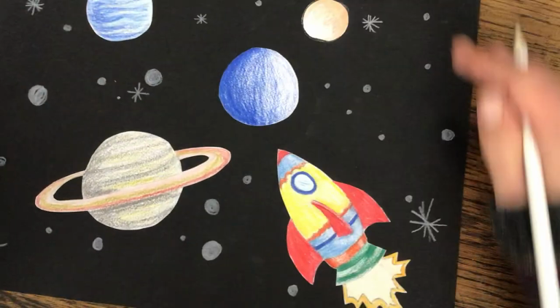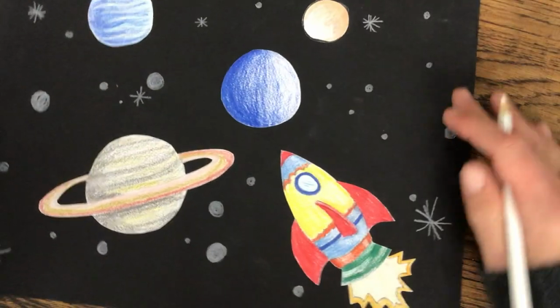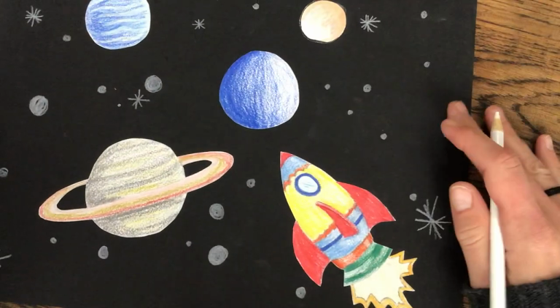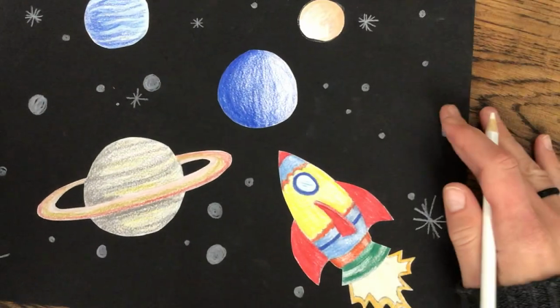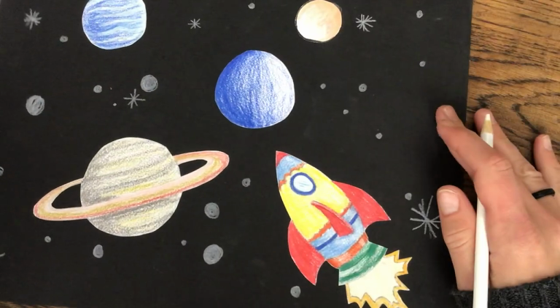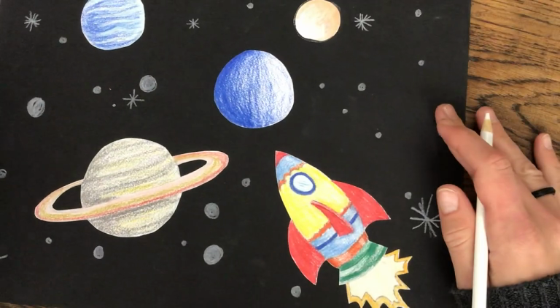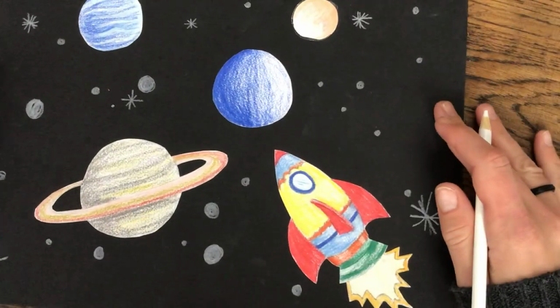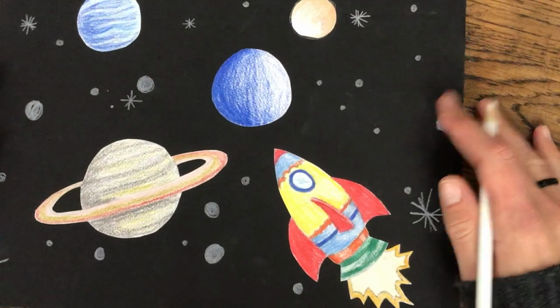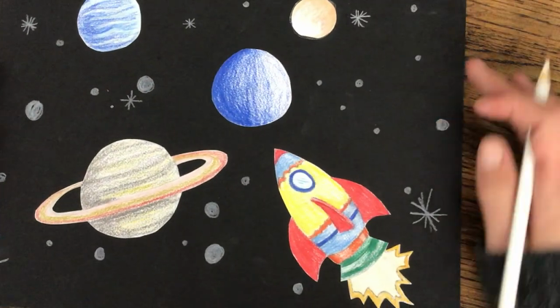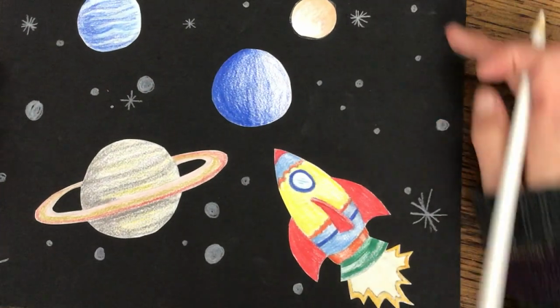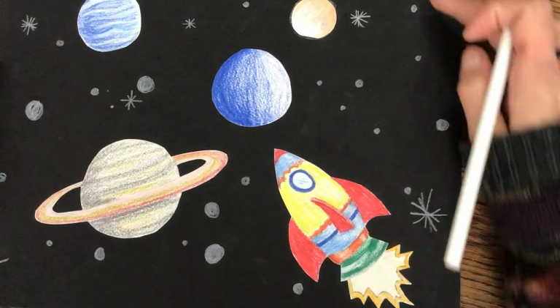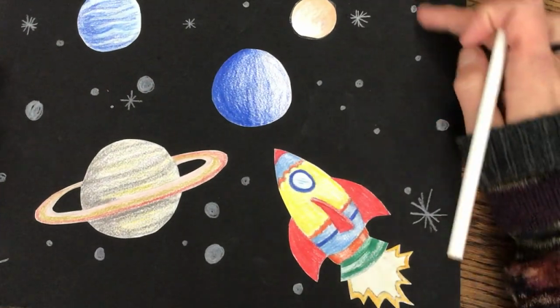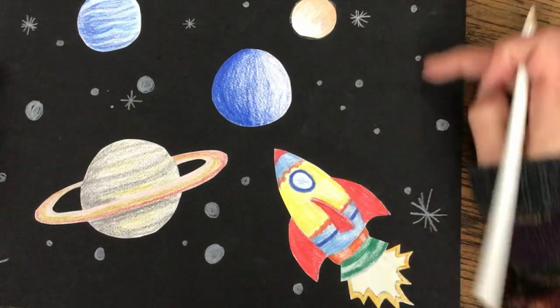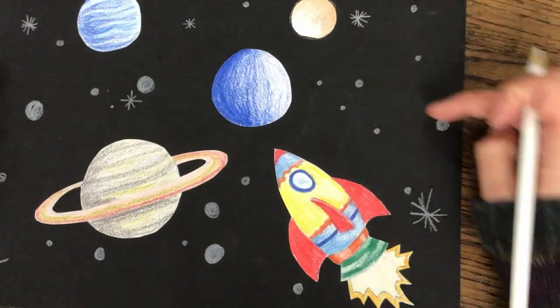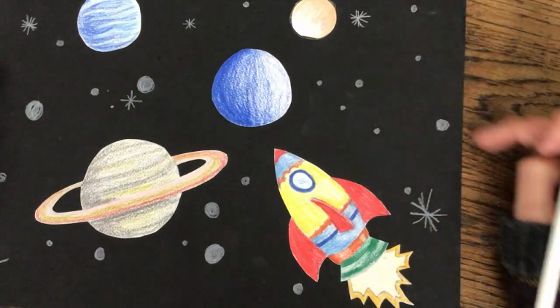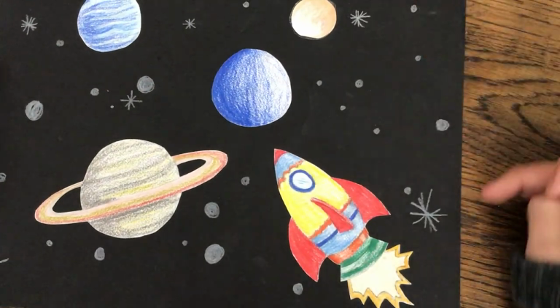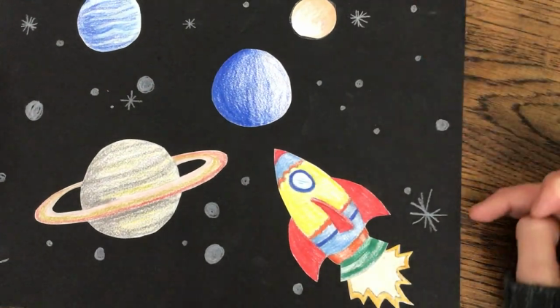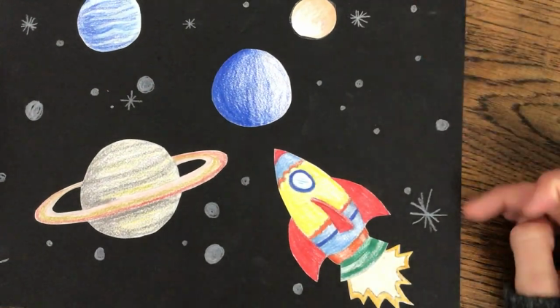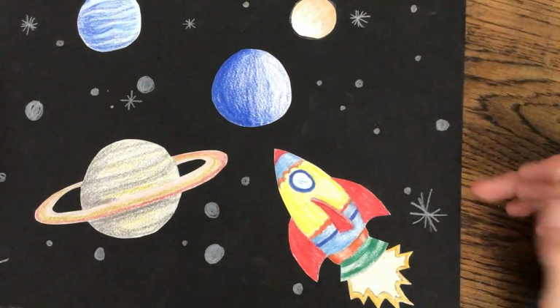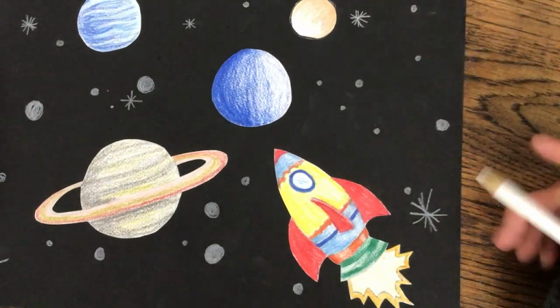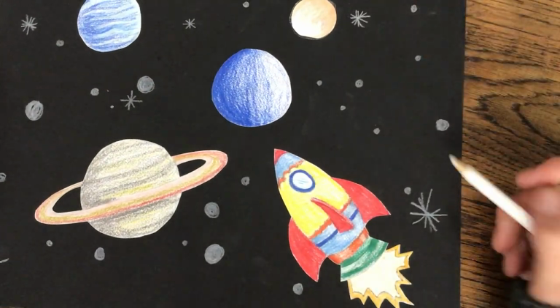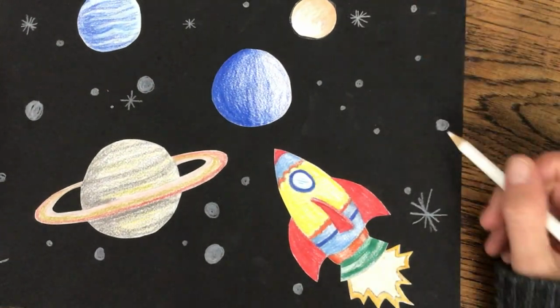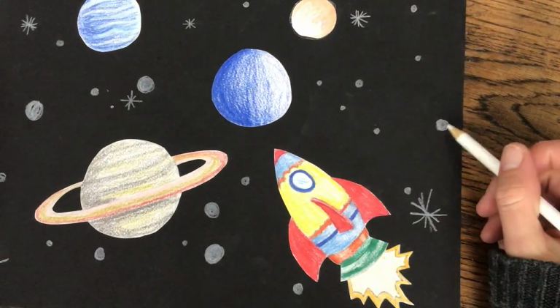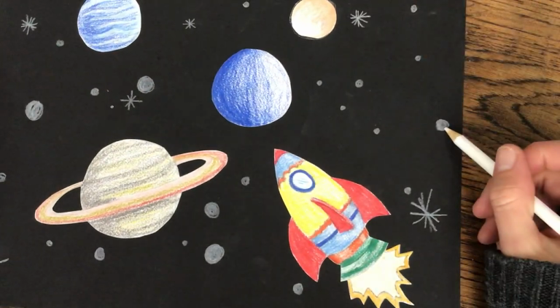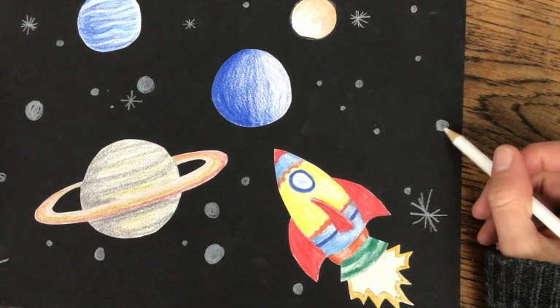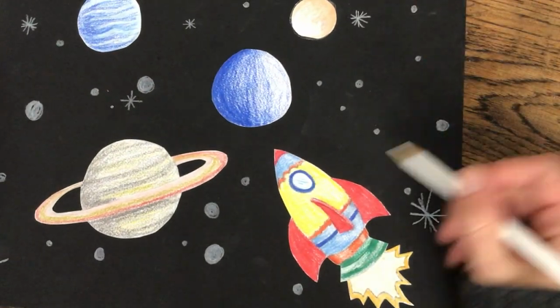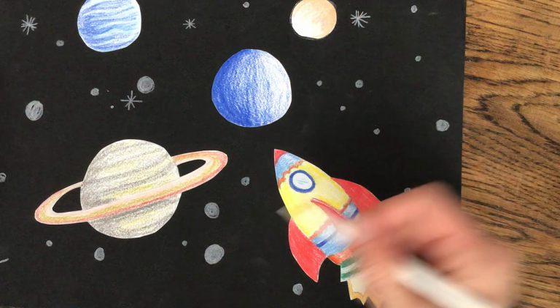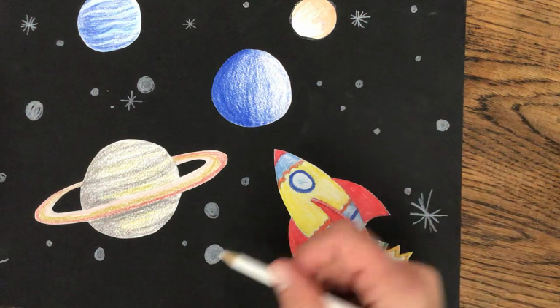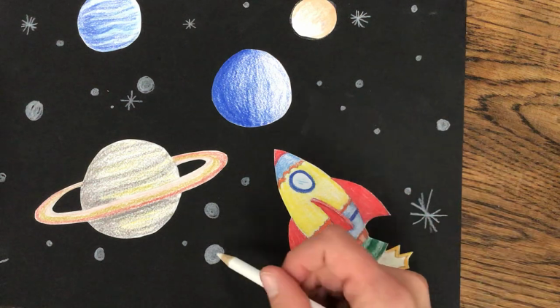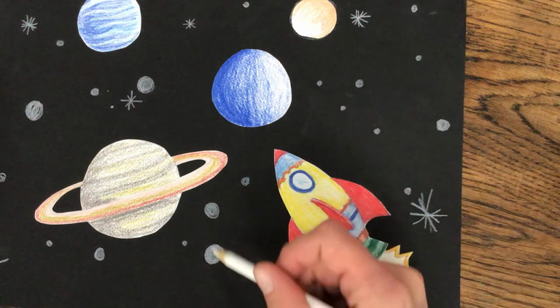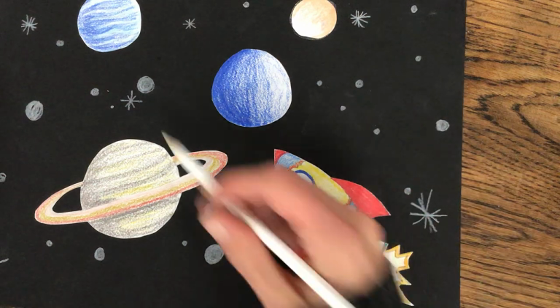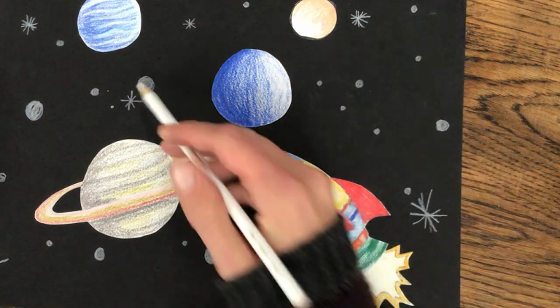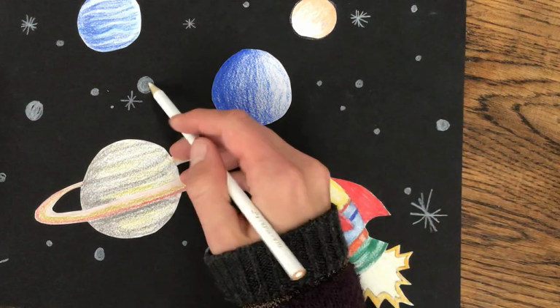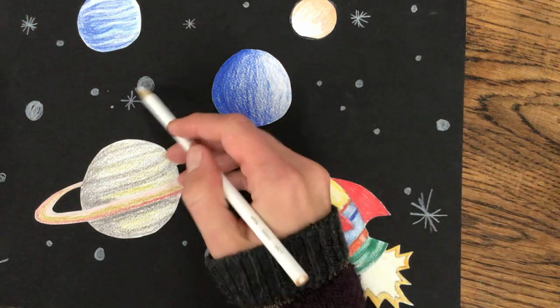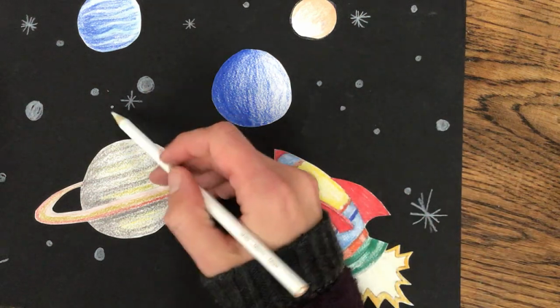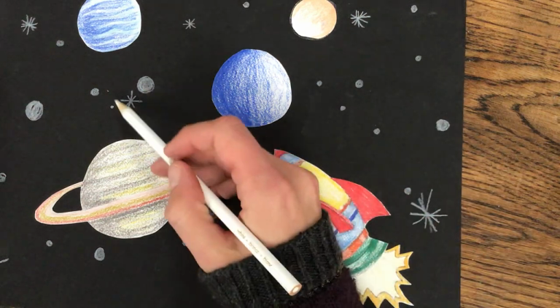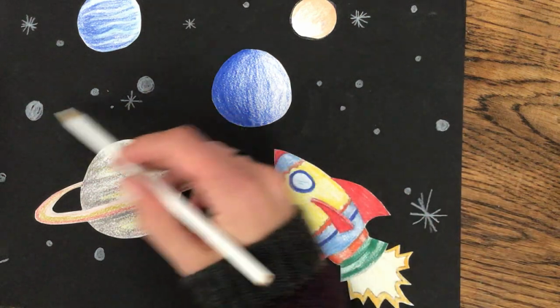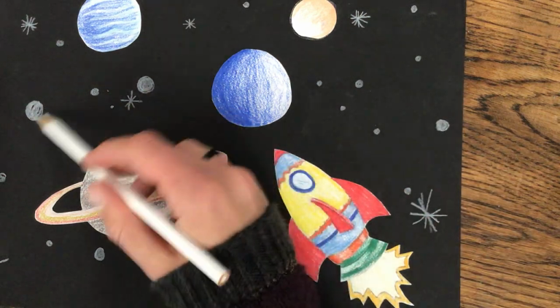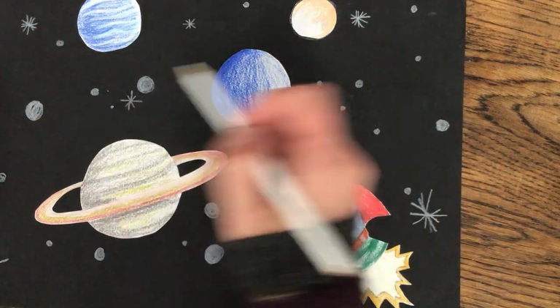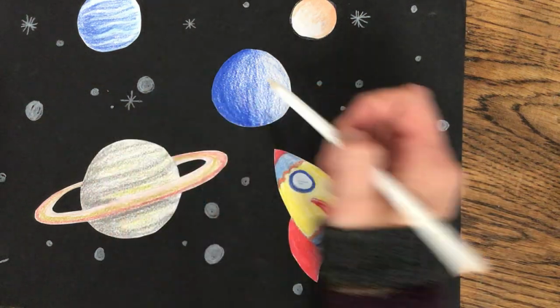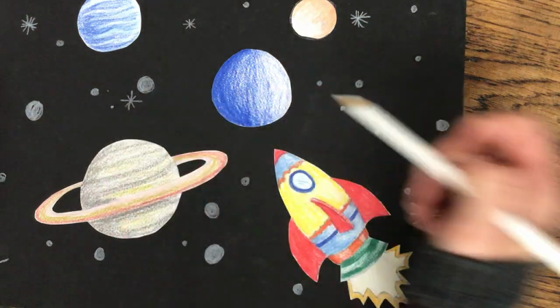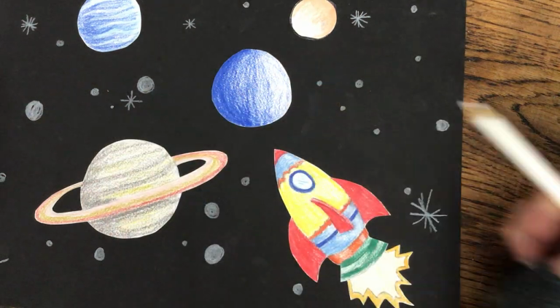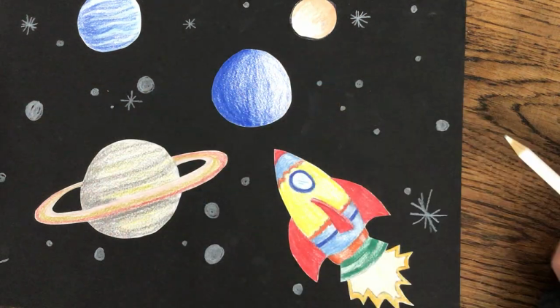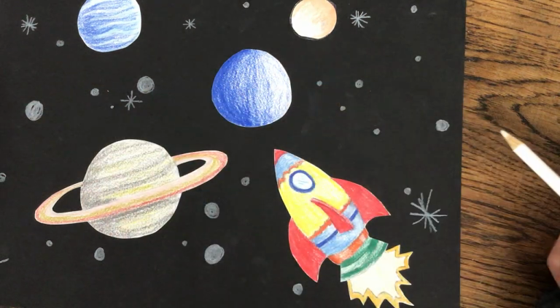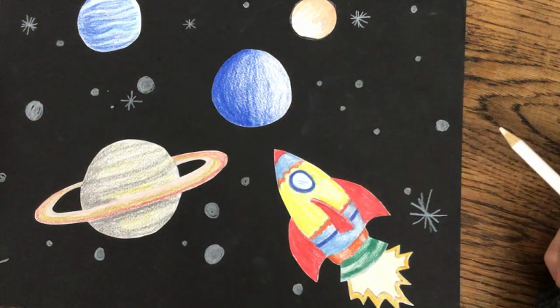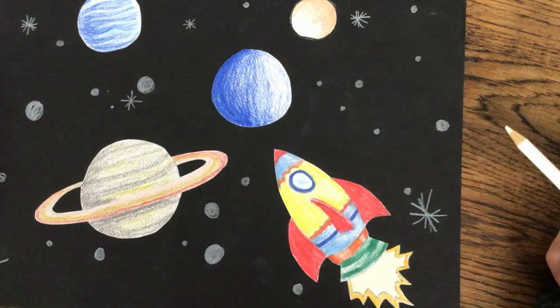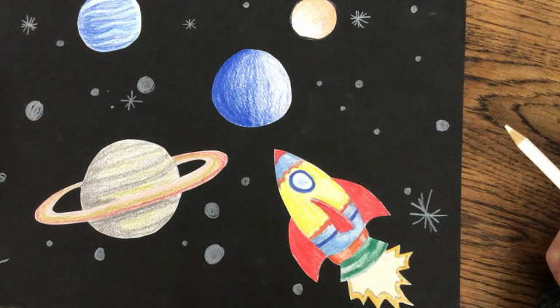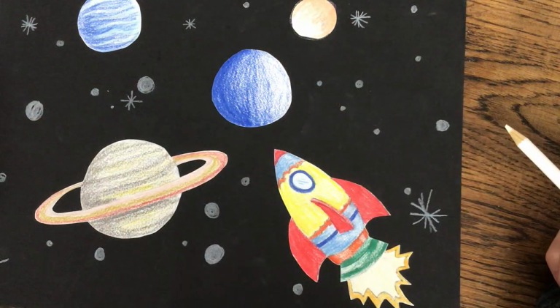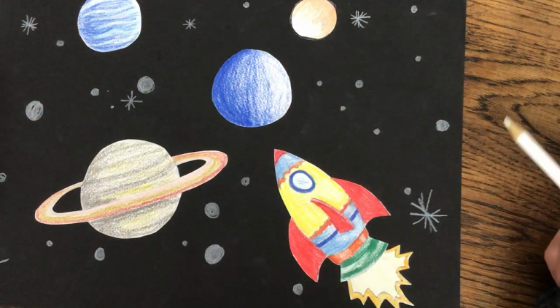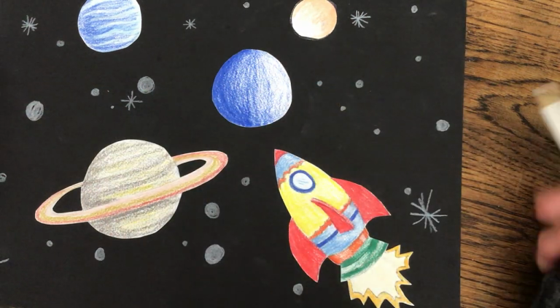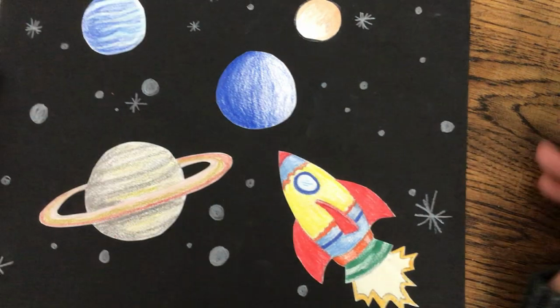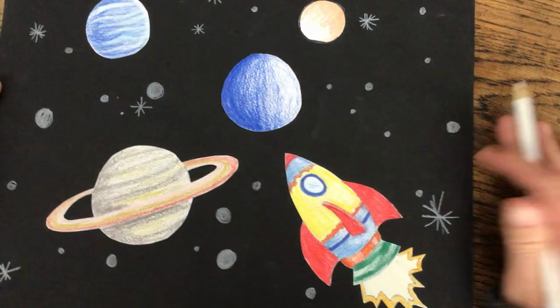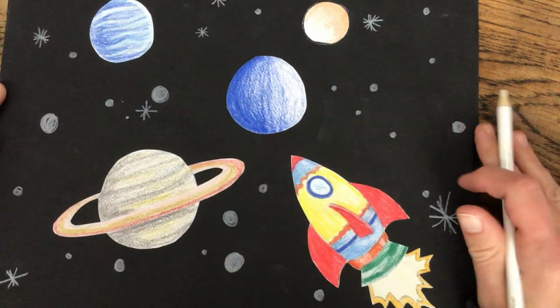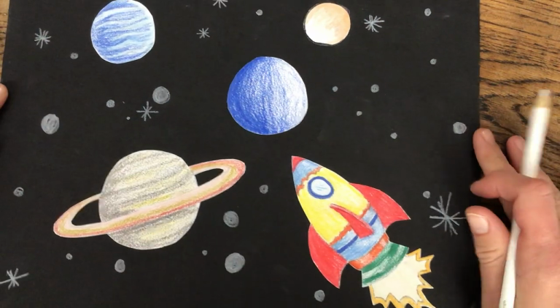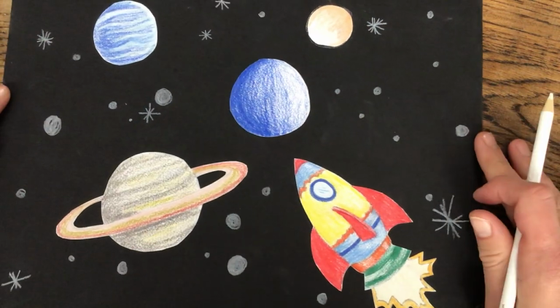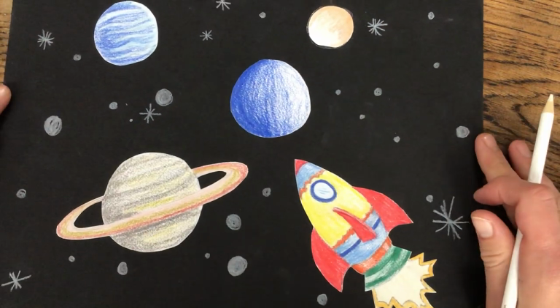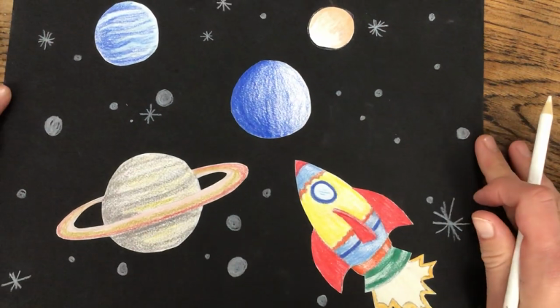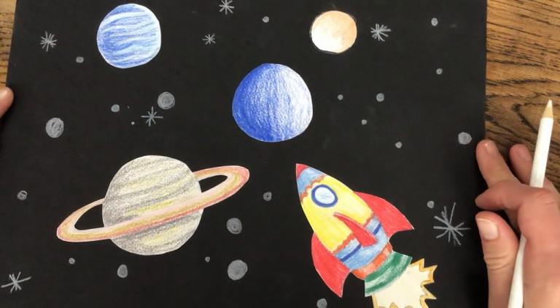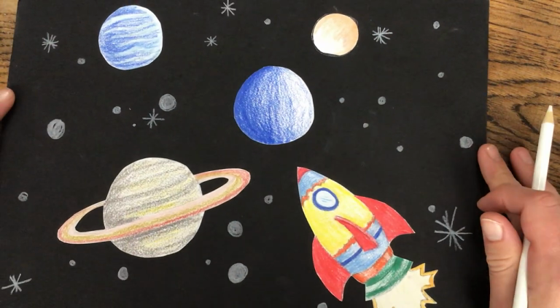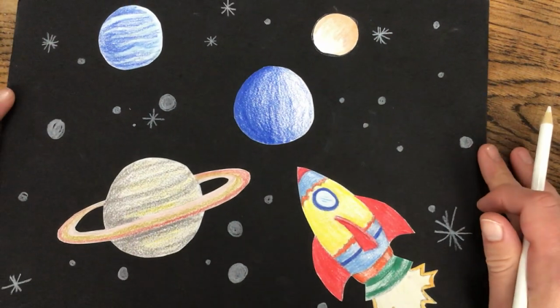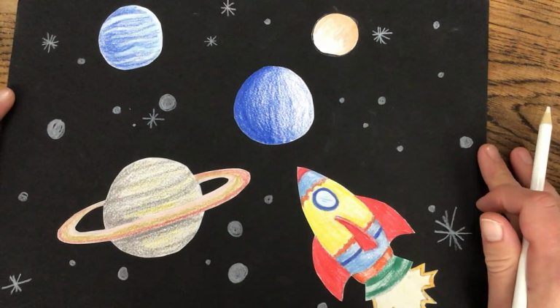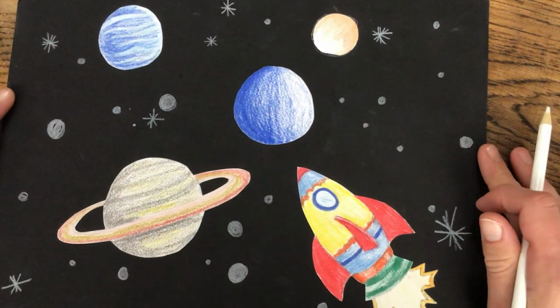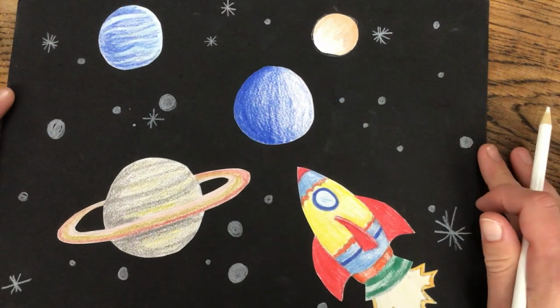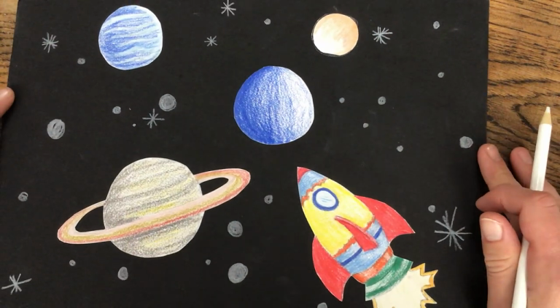And you can see here, I did just that. I have some bigger ones, some smaller ones, and it looks a lot more interesting.